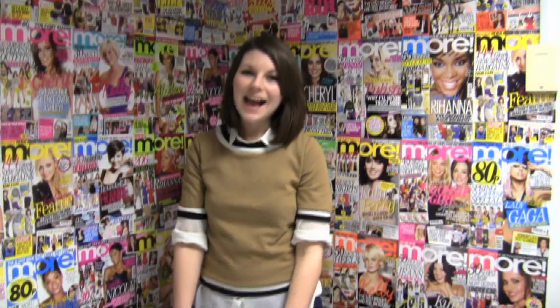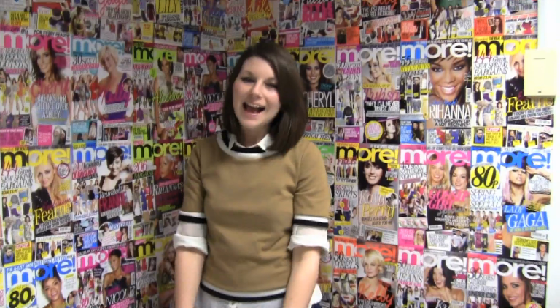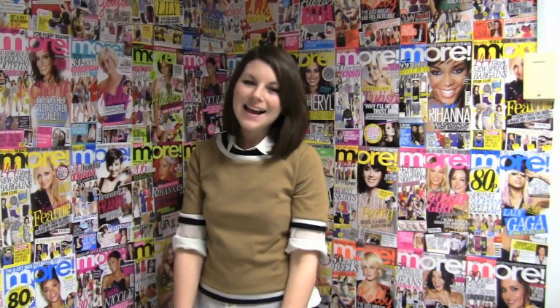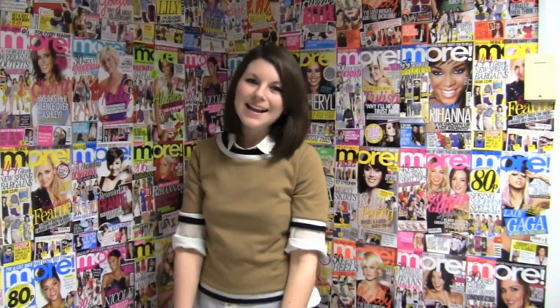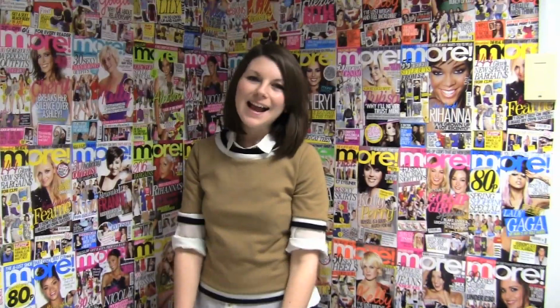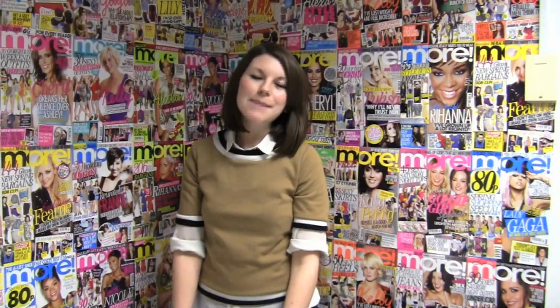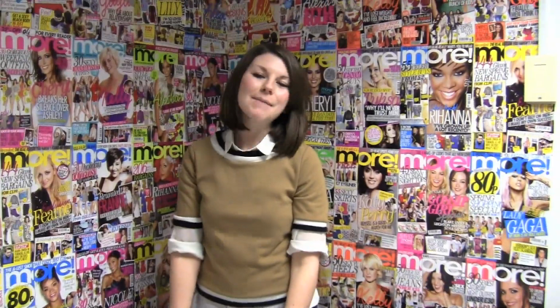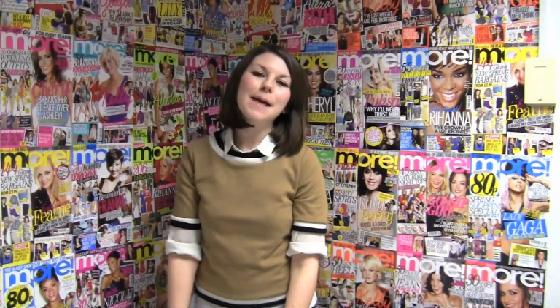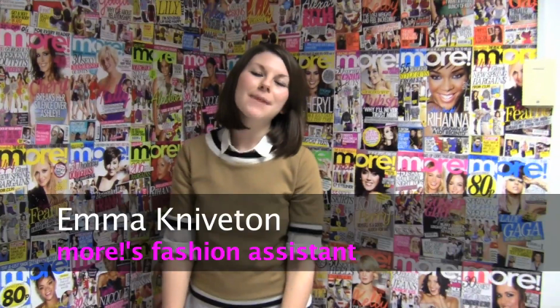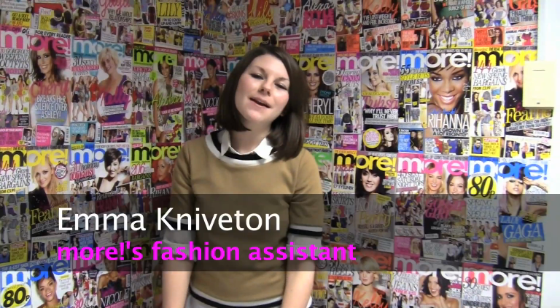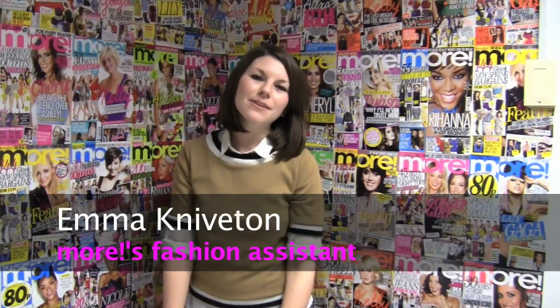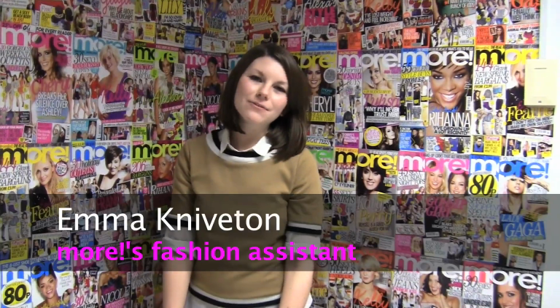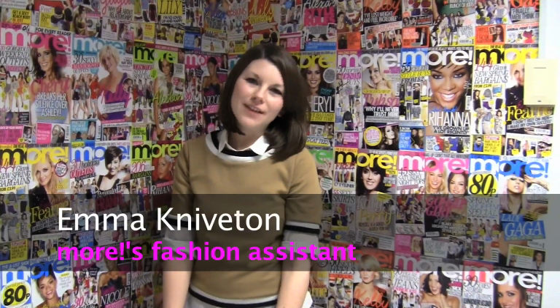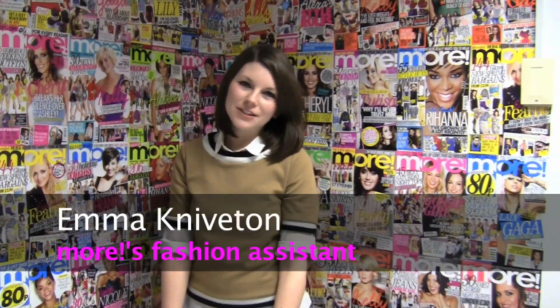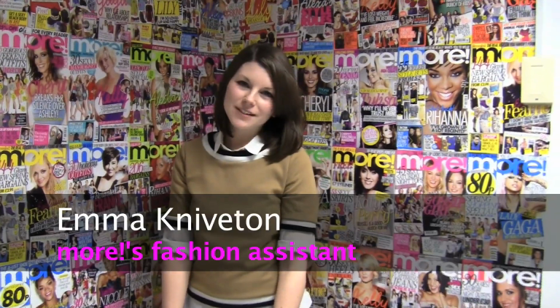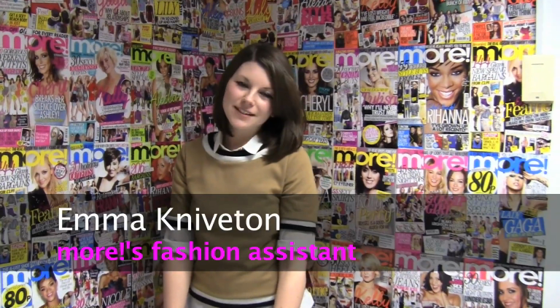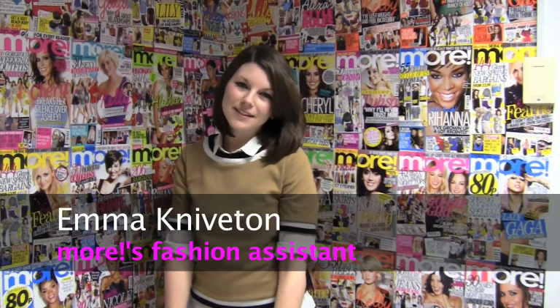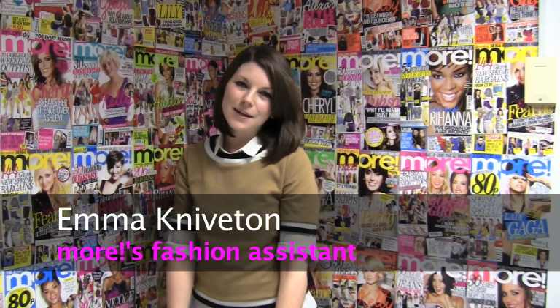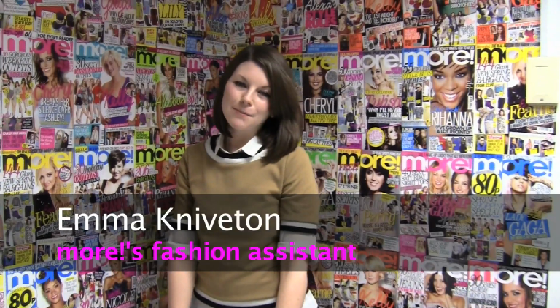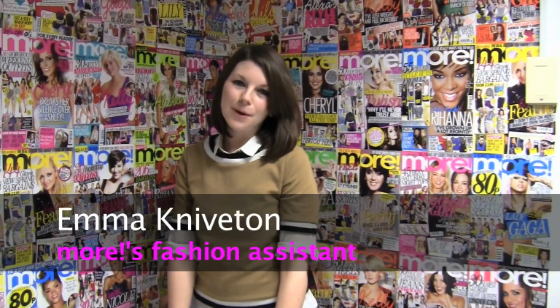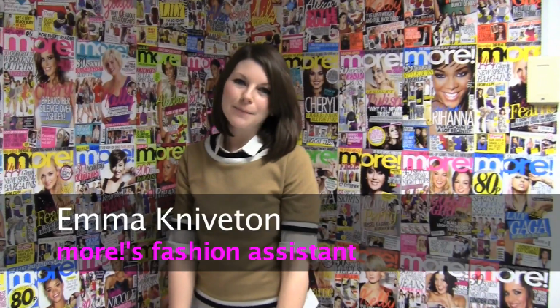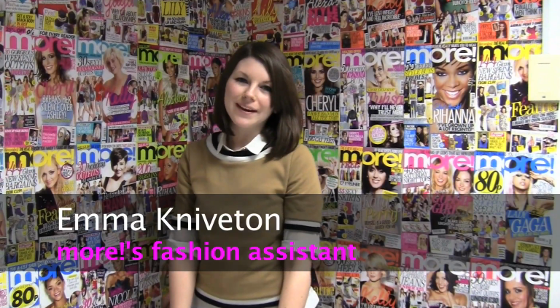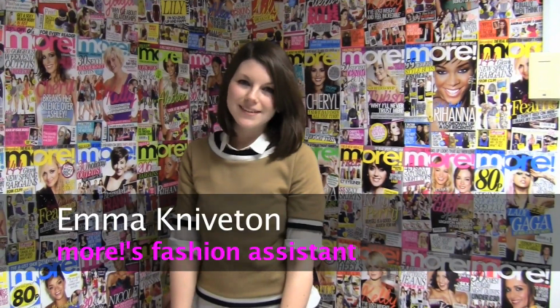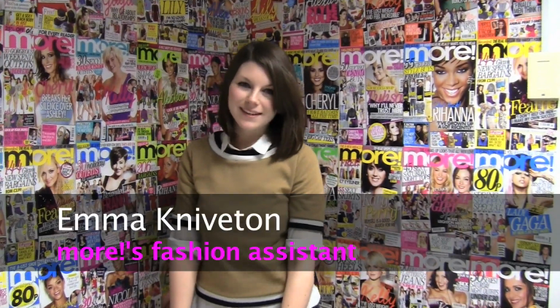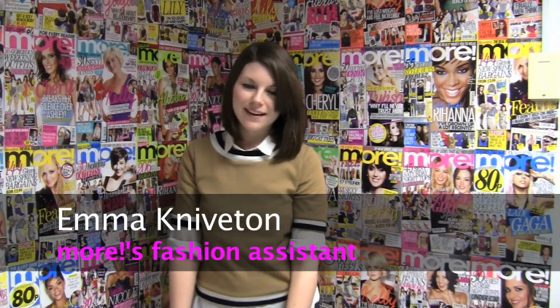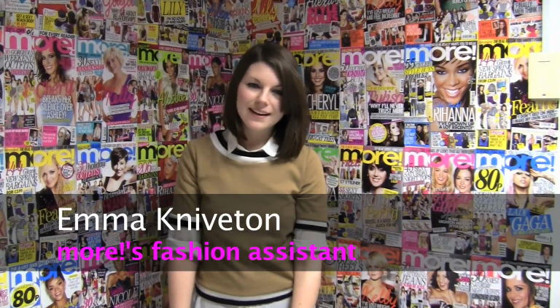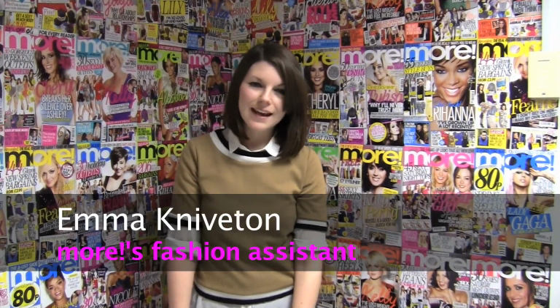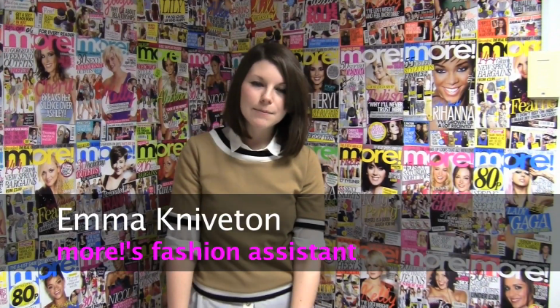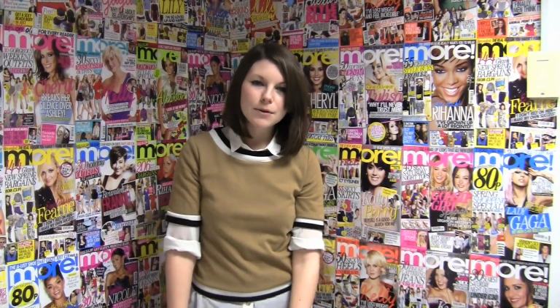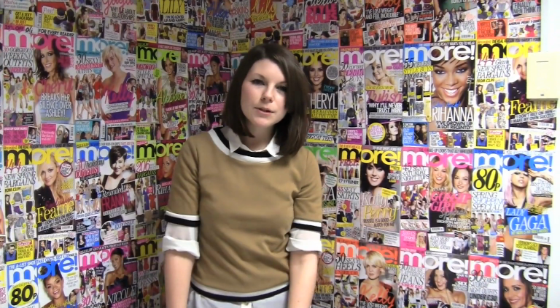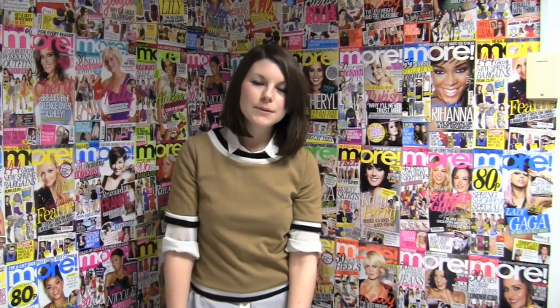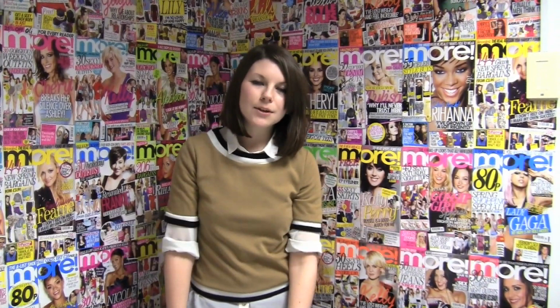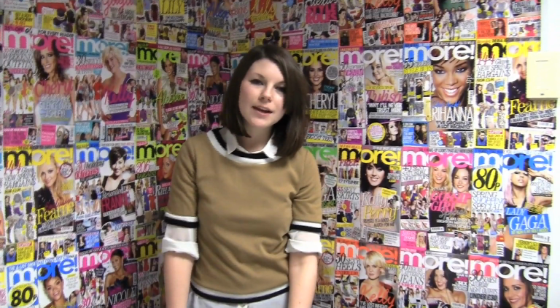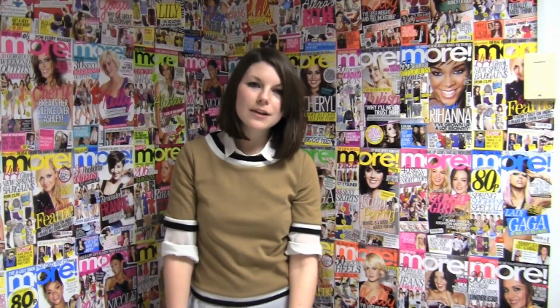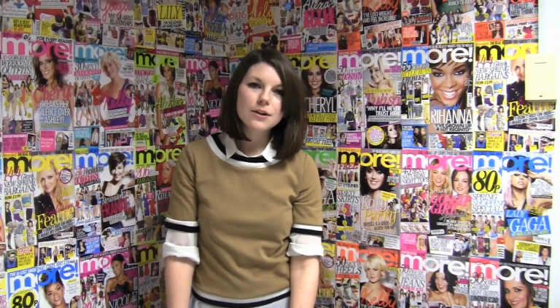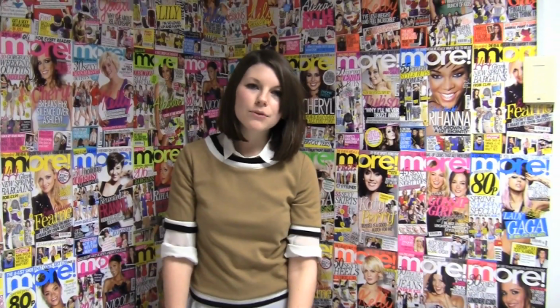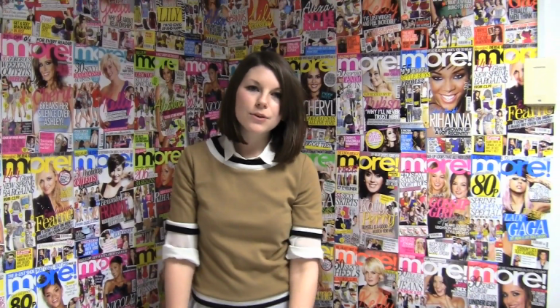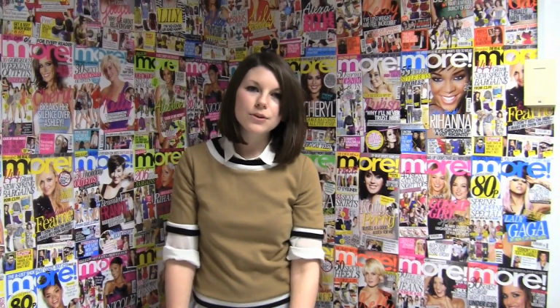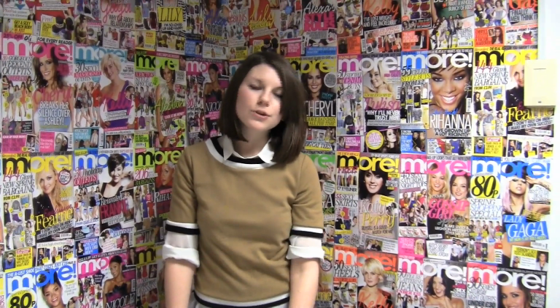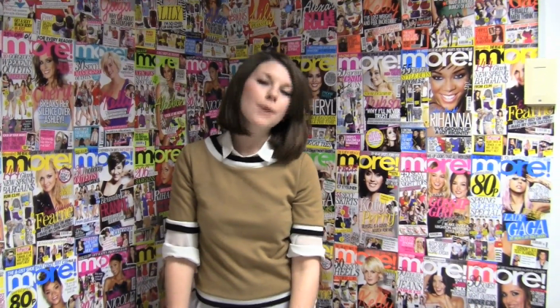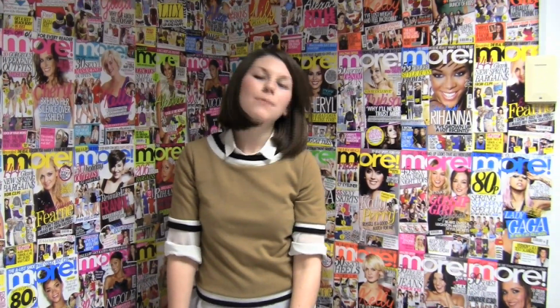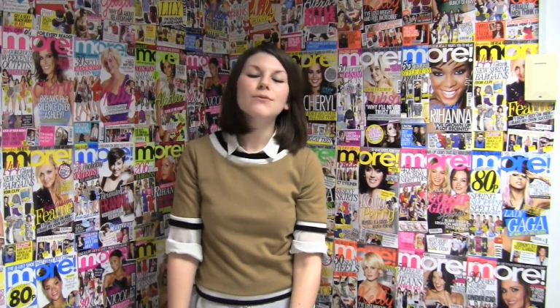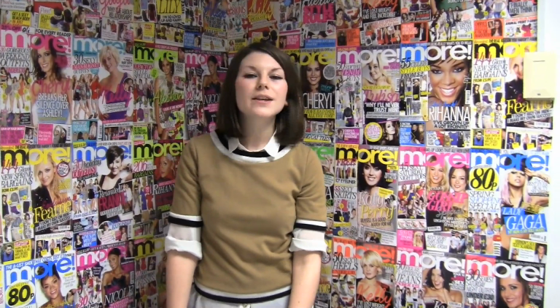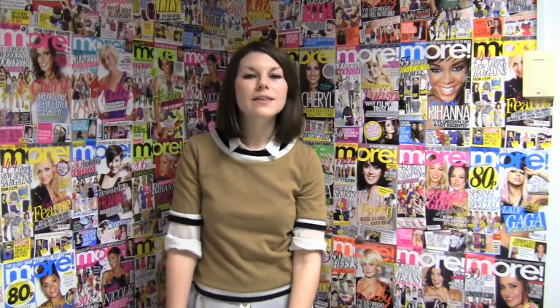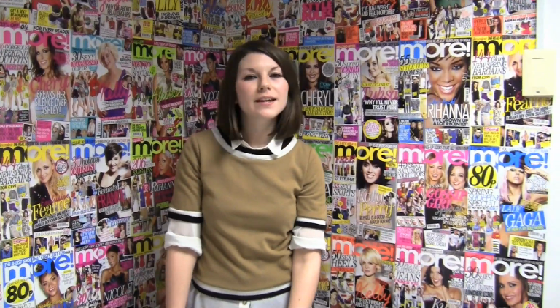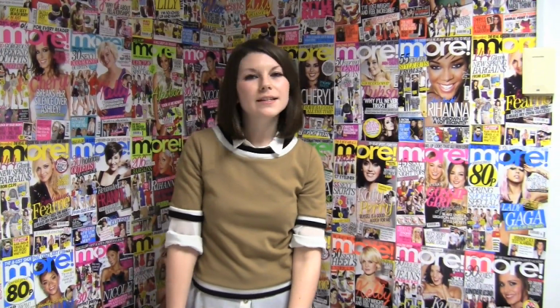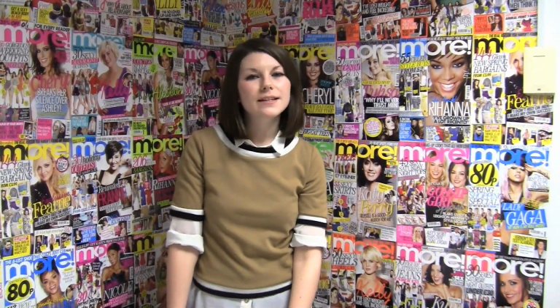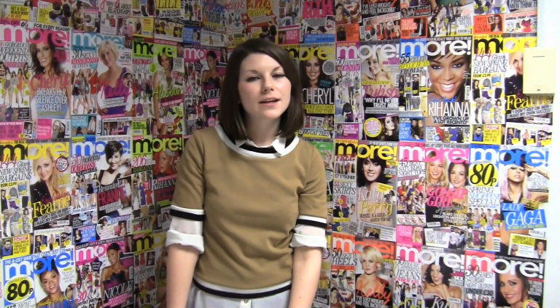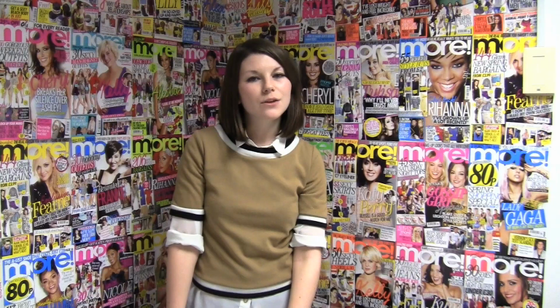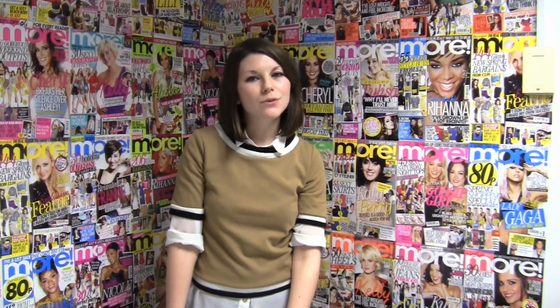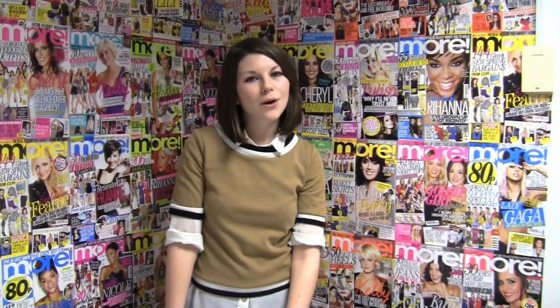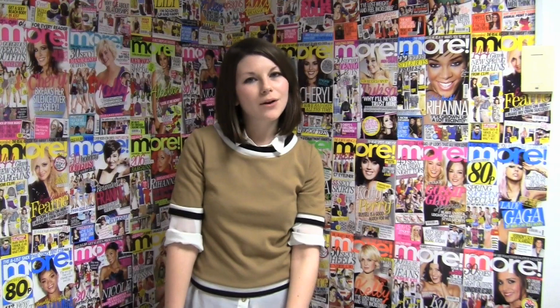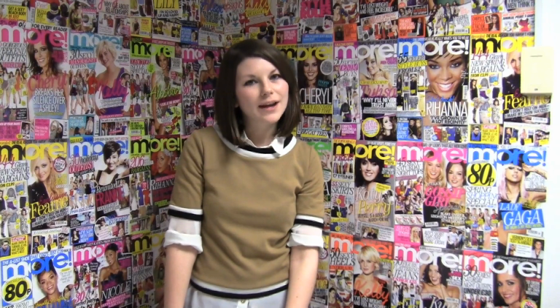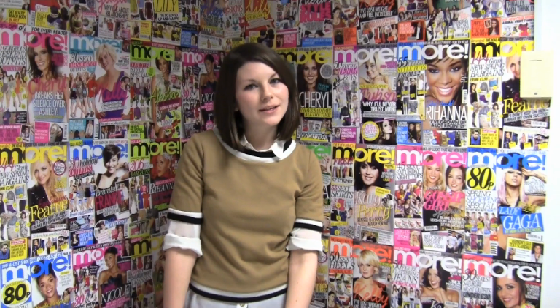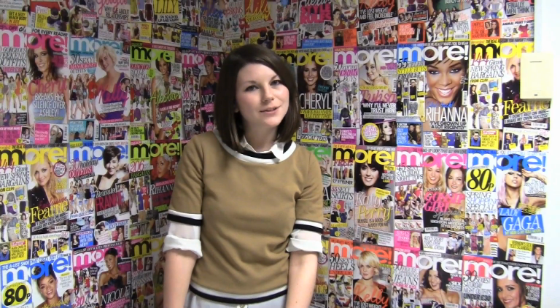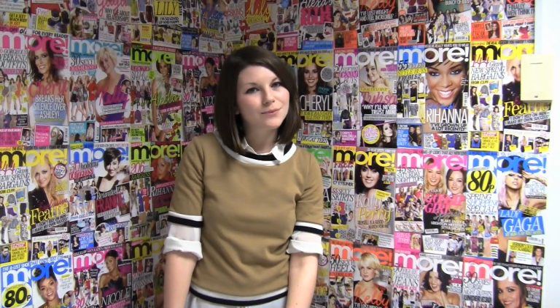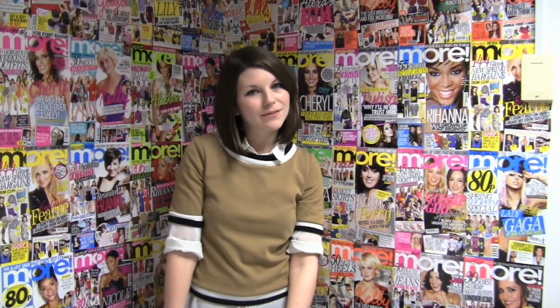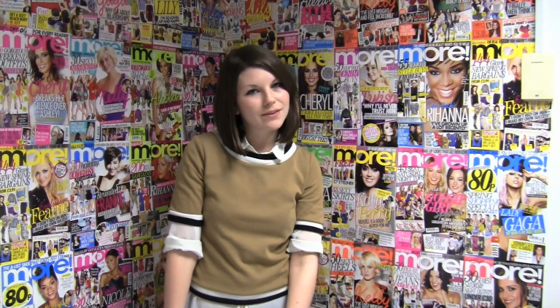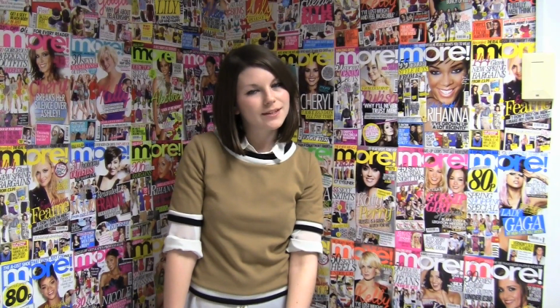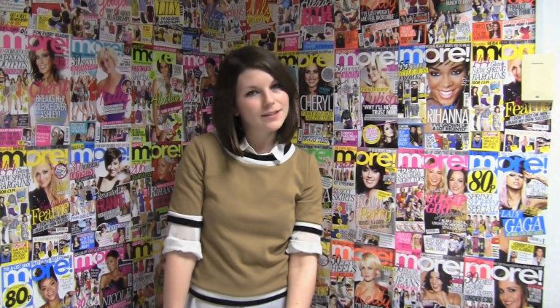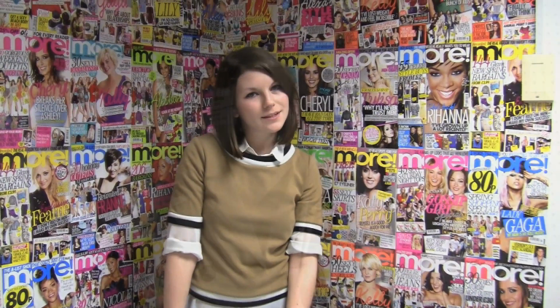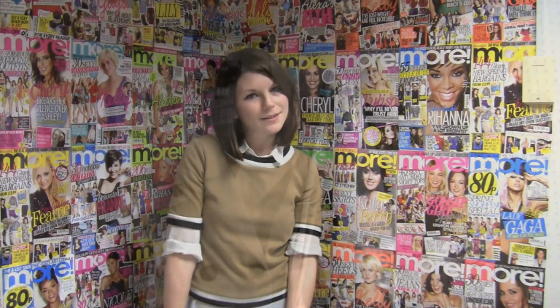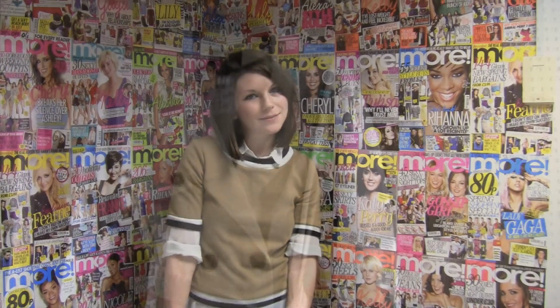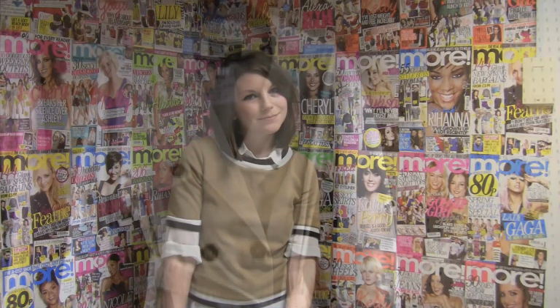Hi, I'm Emma, the fashion assistant at Moor Magazine, and I'm going to be talking you through the top three things to get you through all kinds of weather this season.